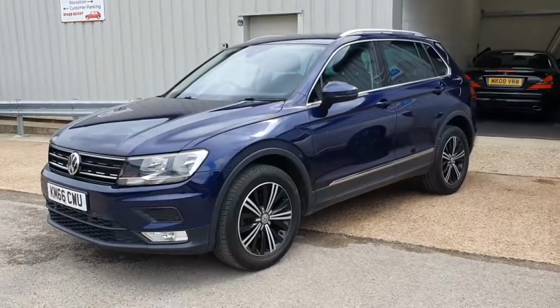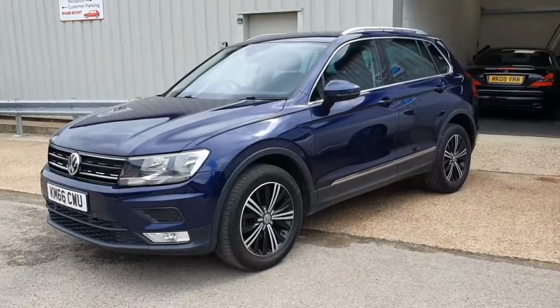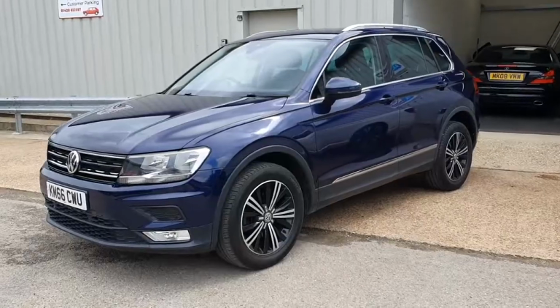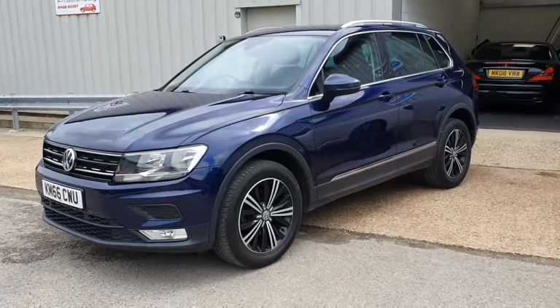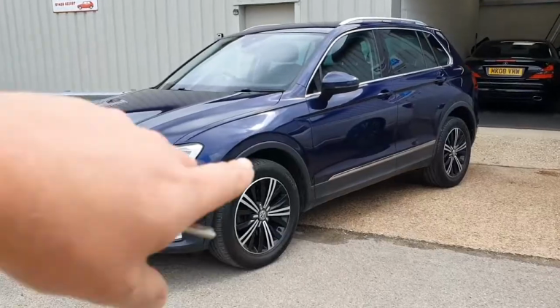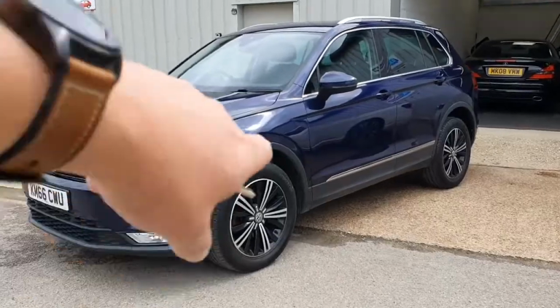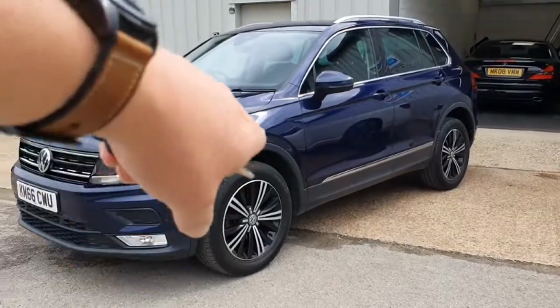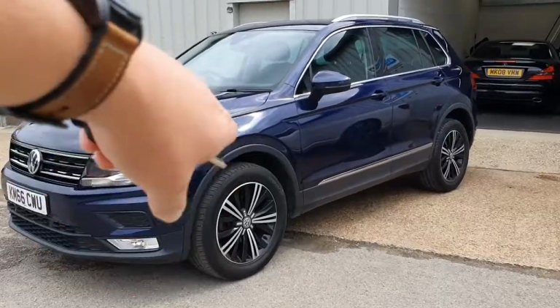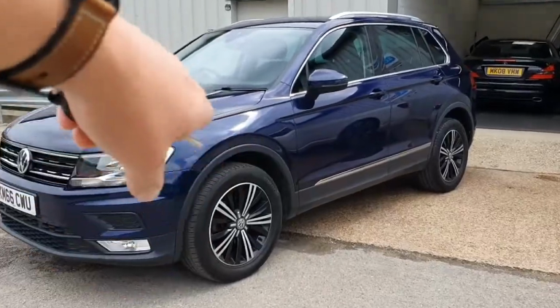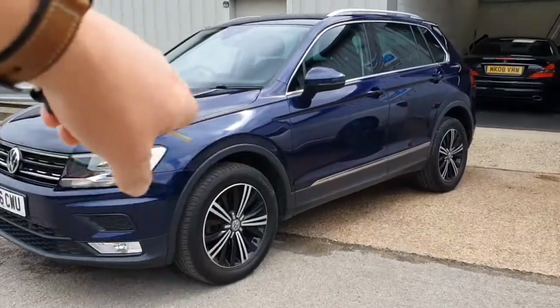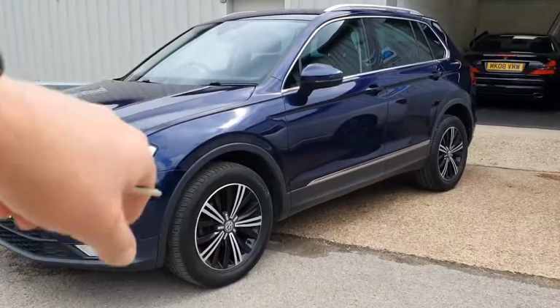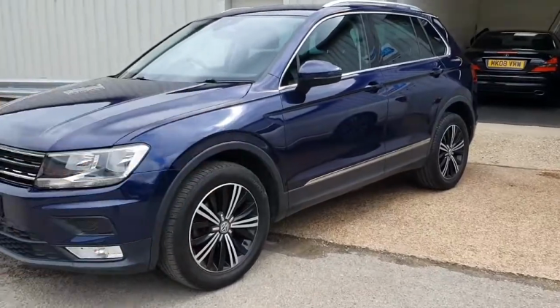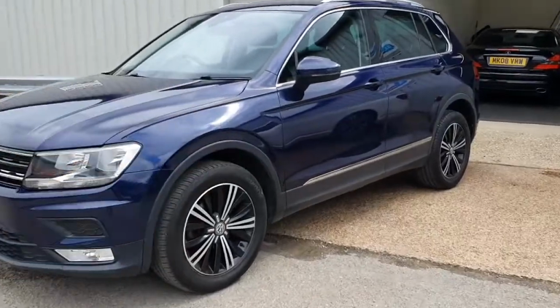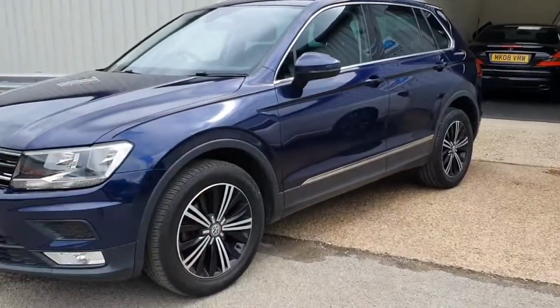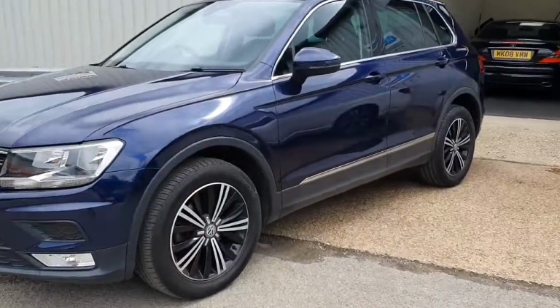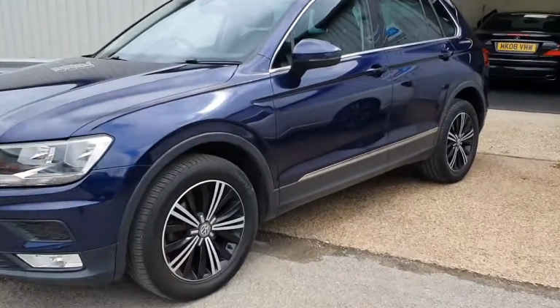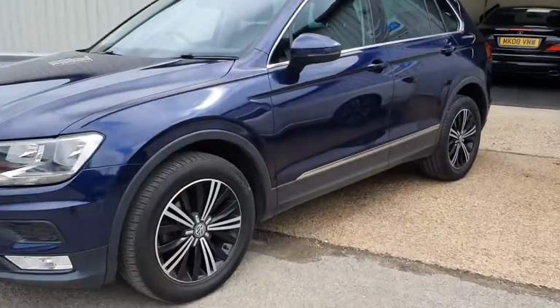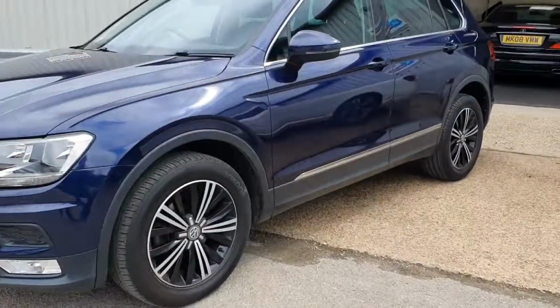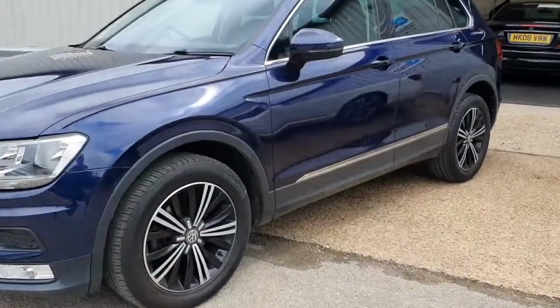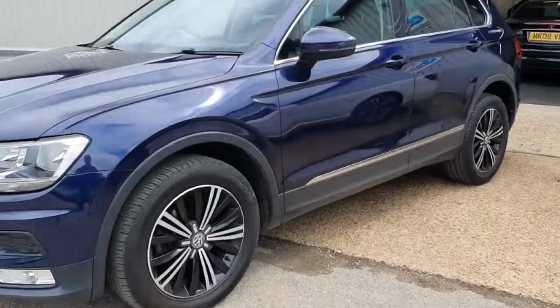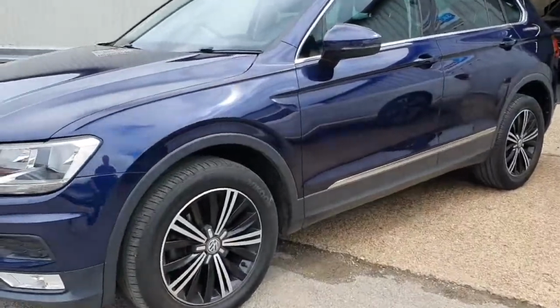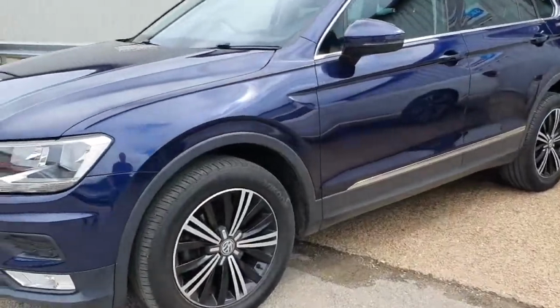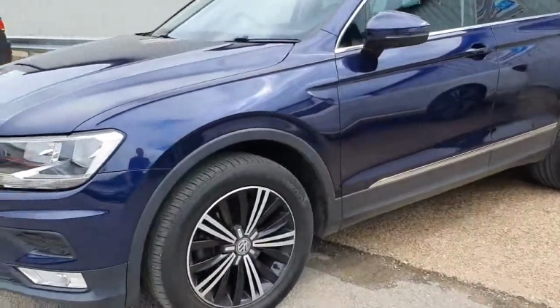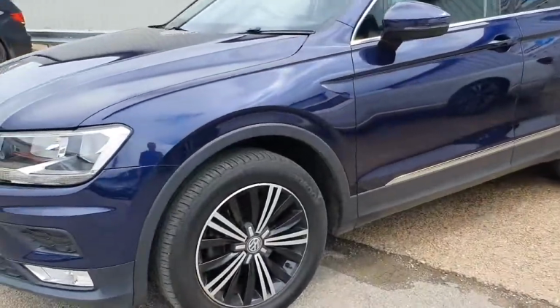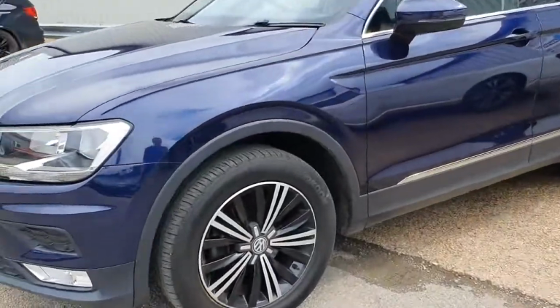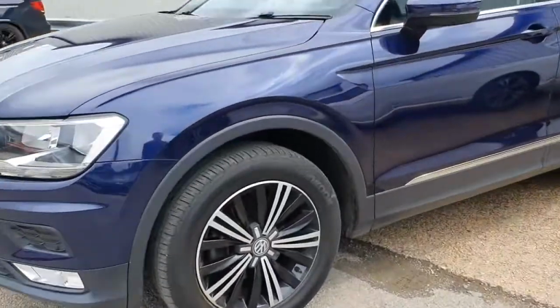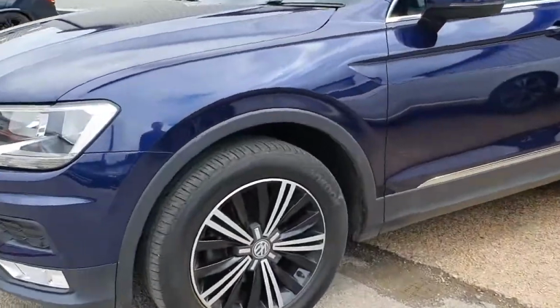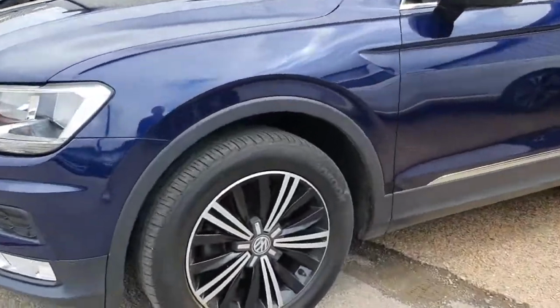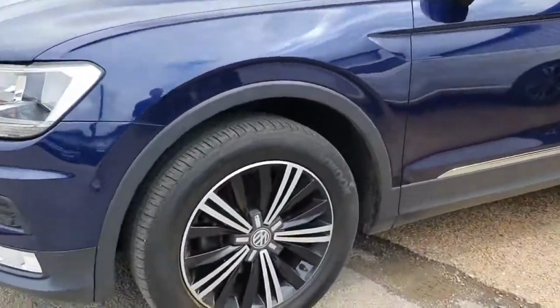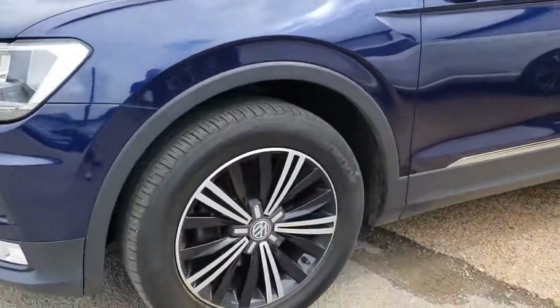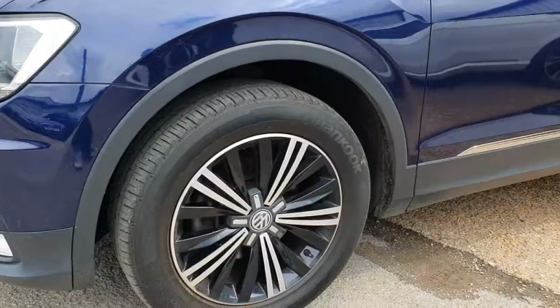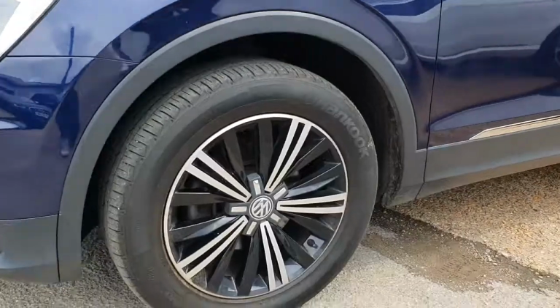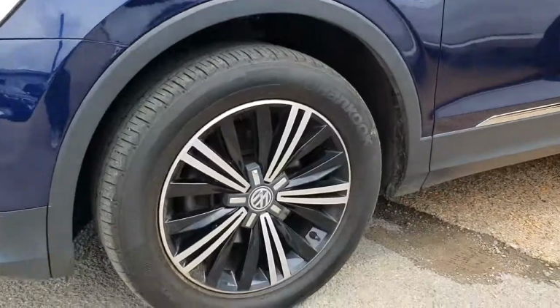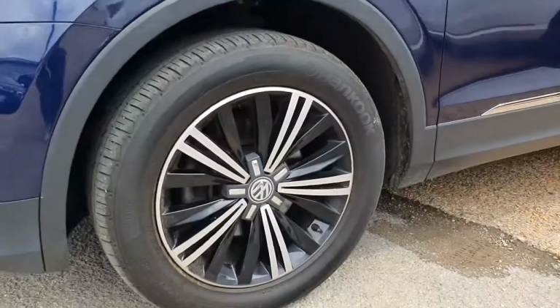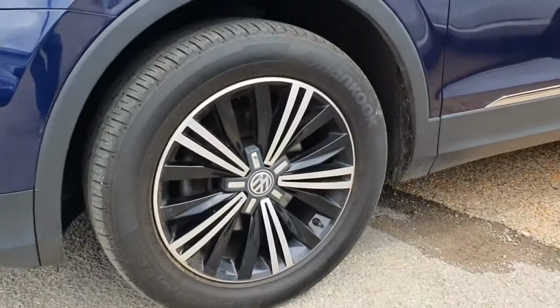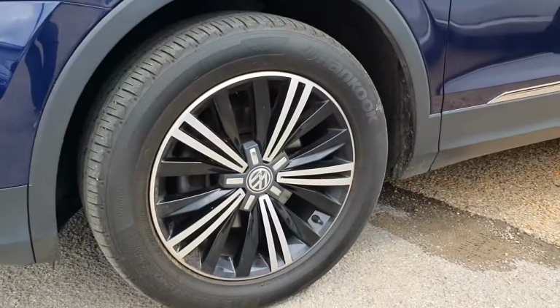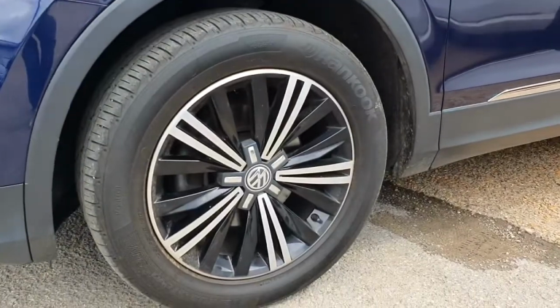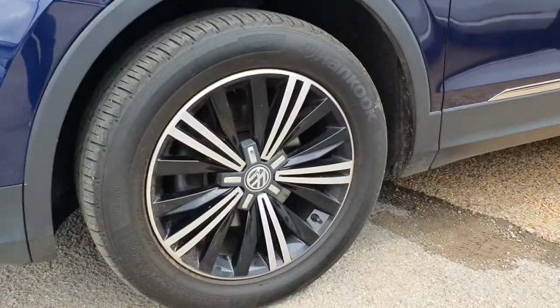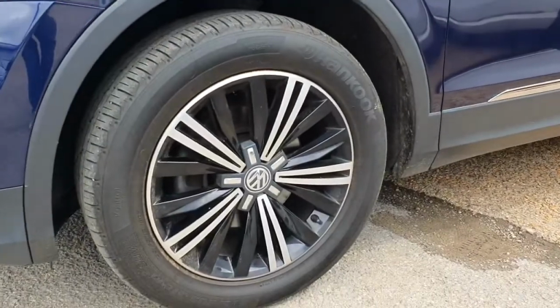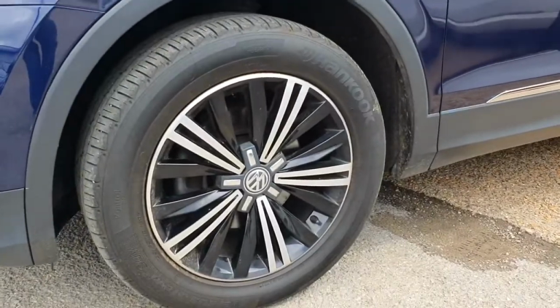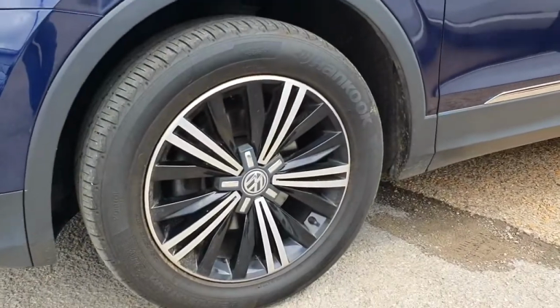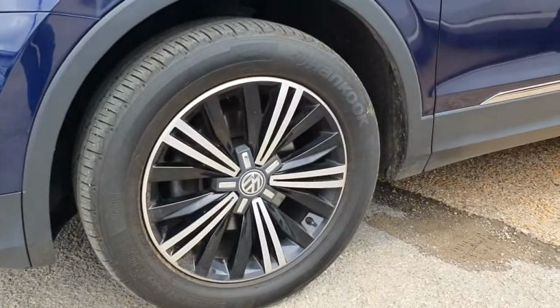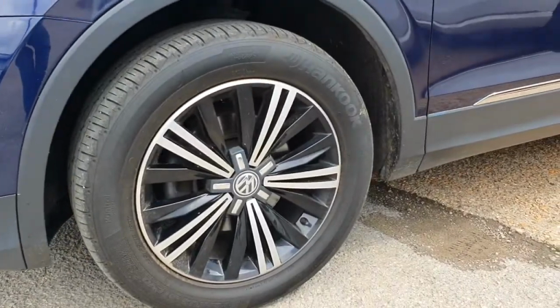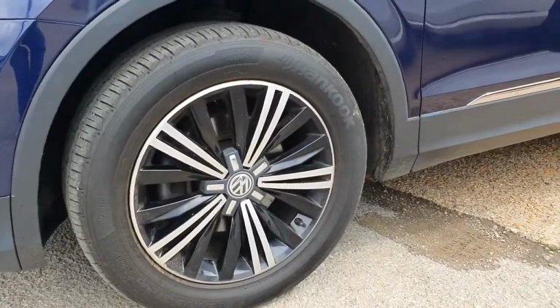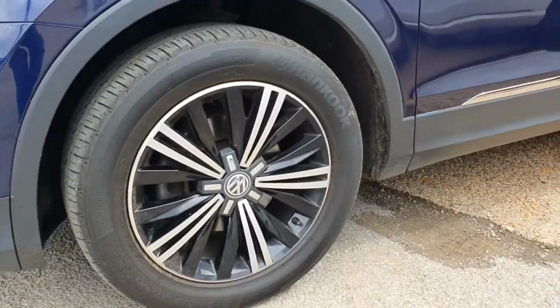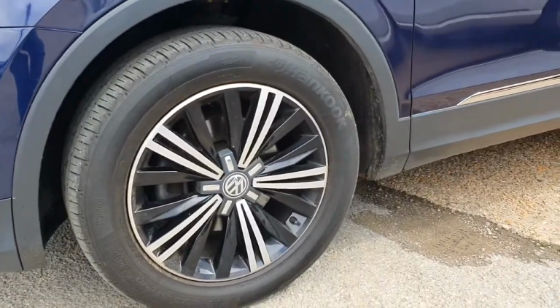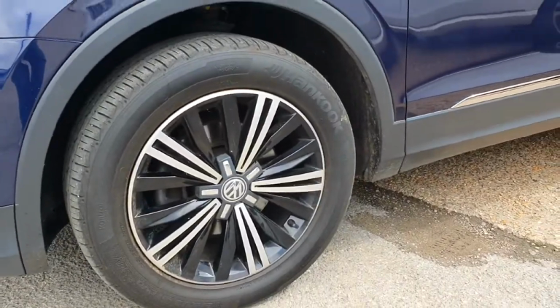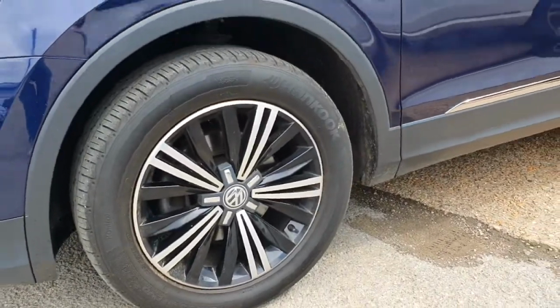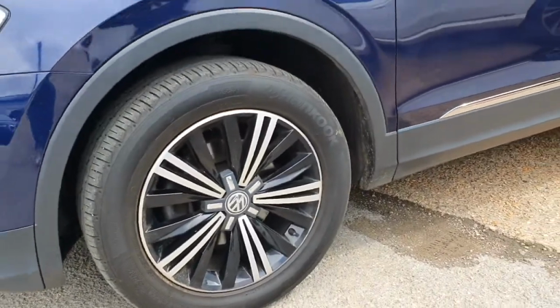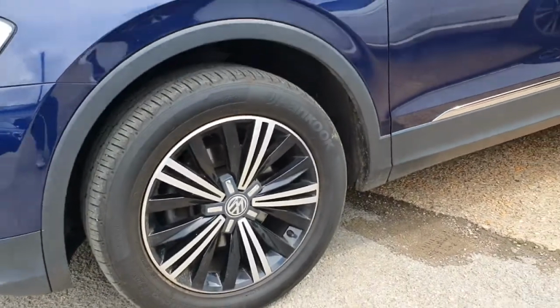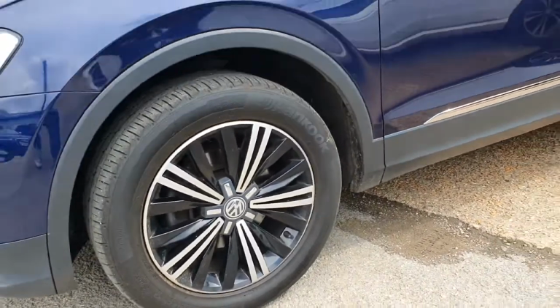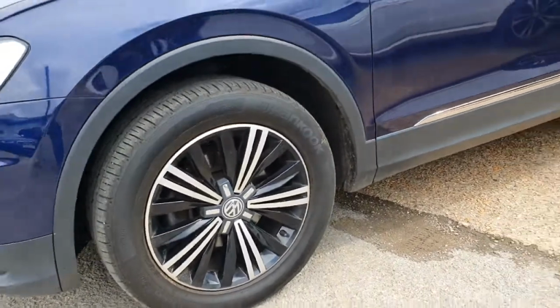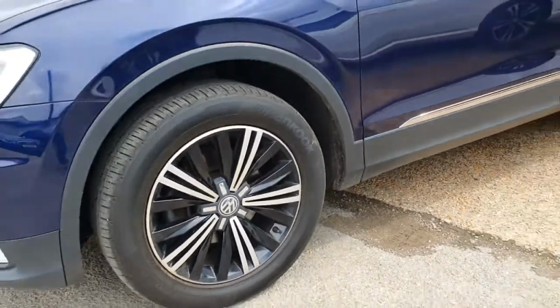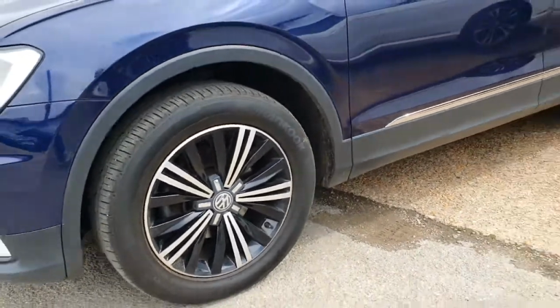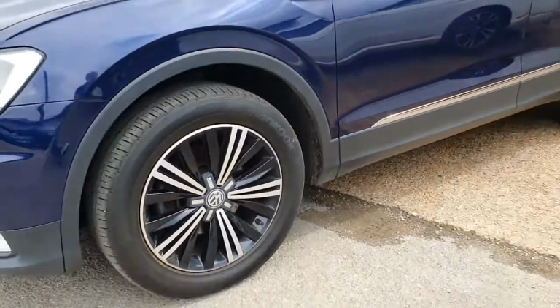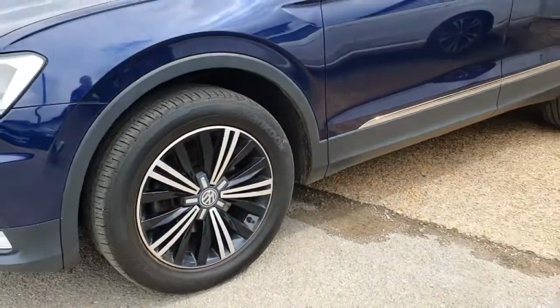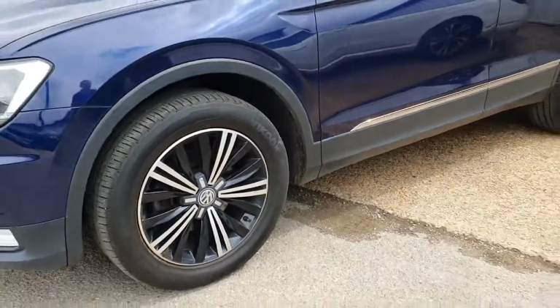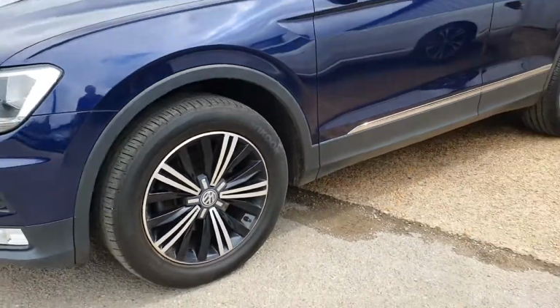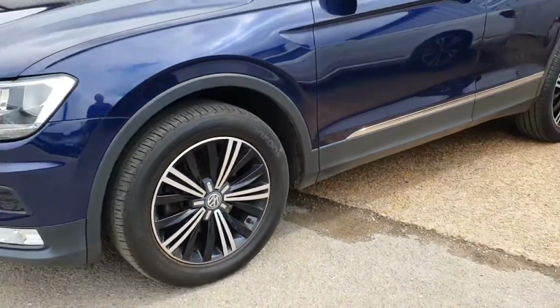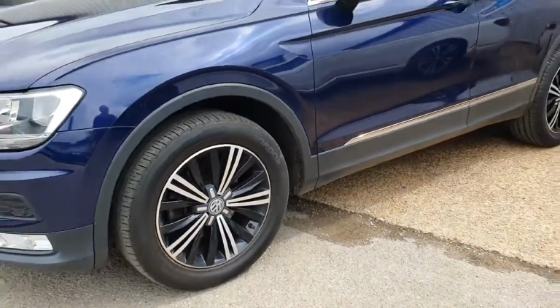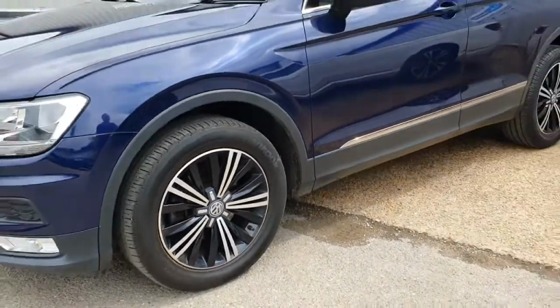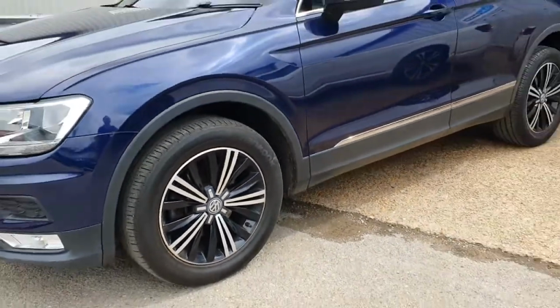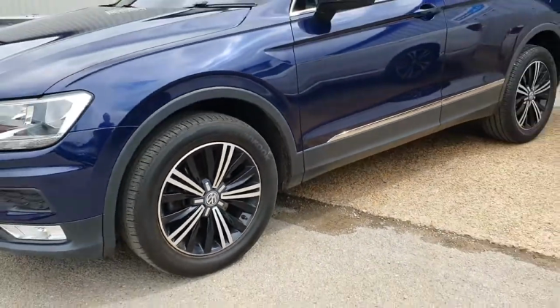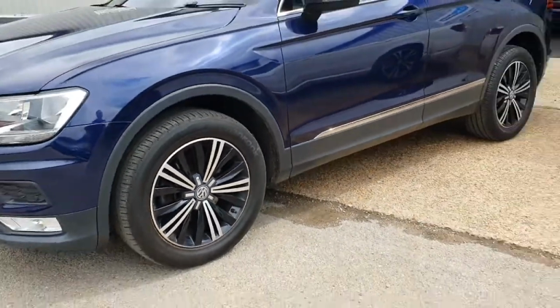It's finished with these fantastic diamond cut and gloss black alloy wheels, all four of which are completely unmarked and in perfect condition.